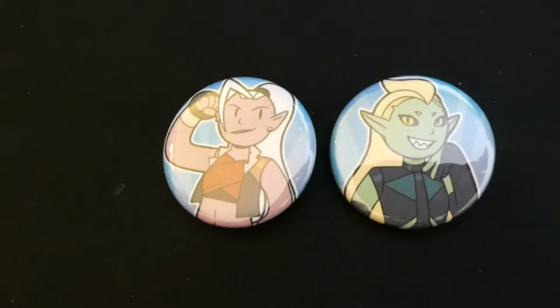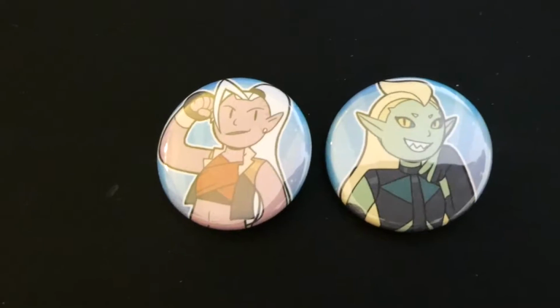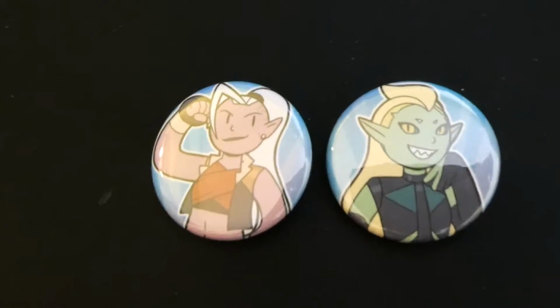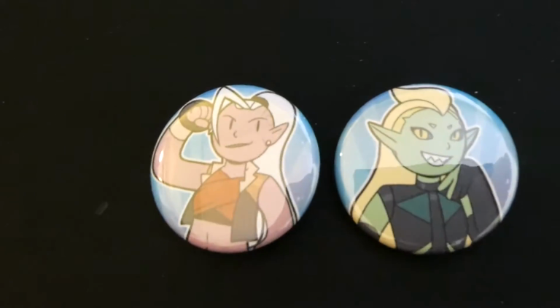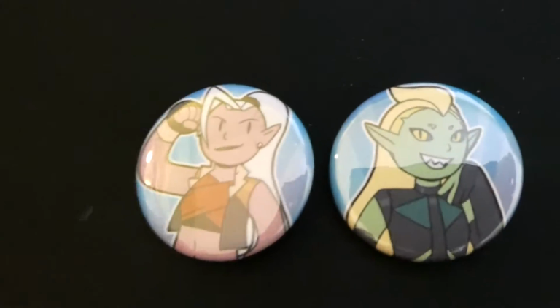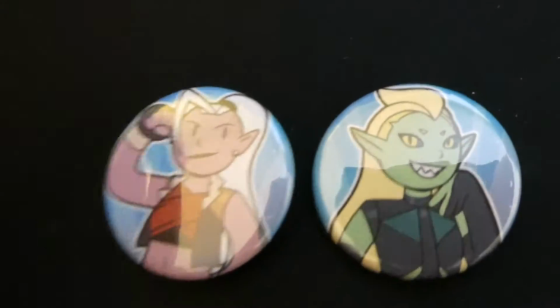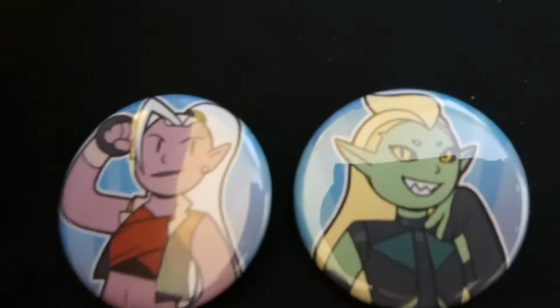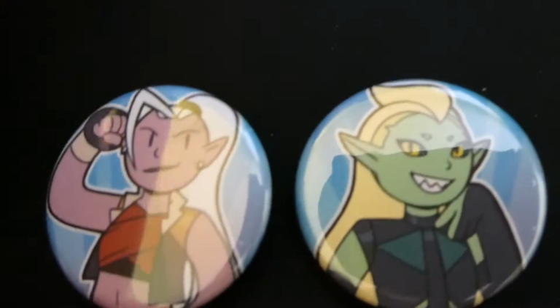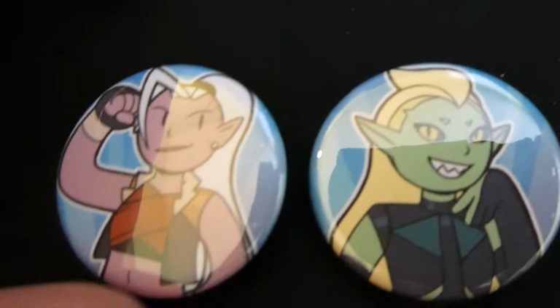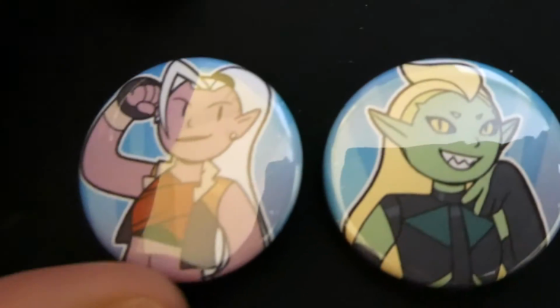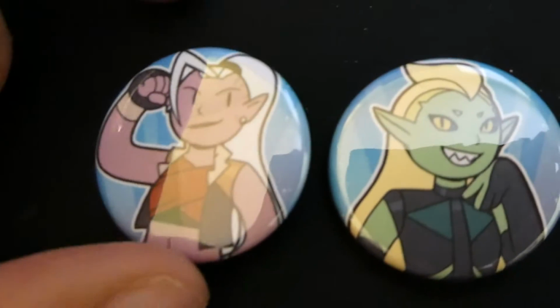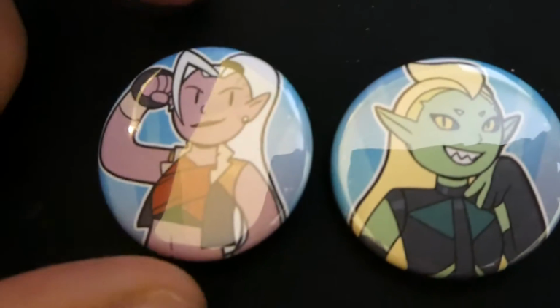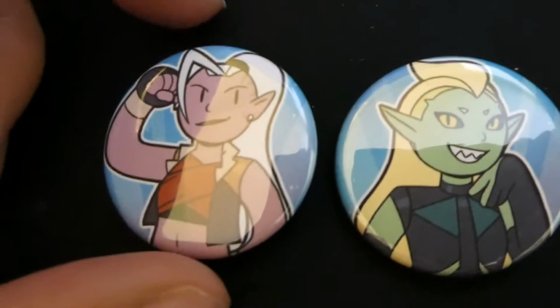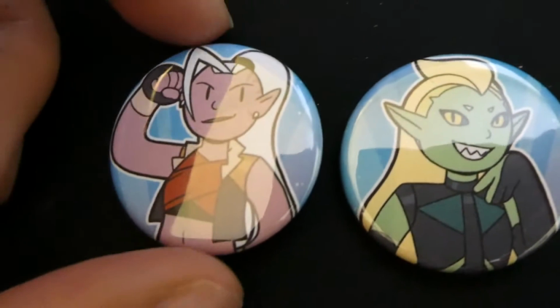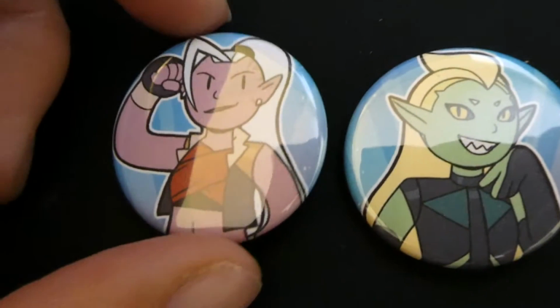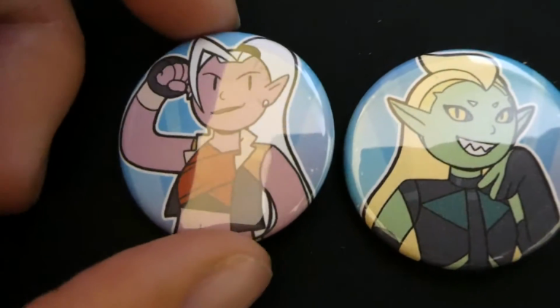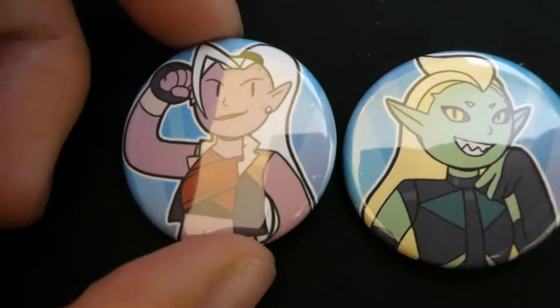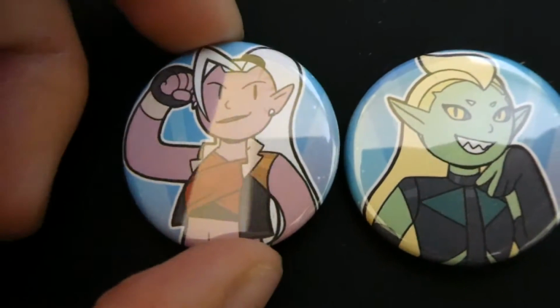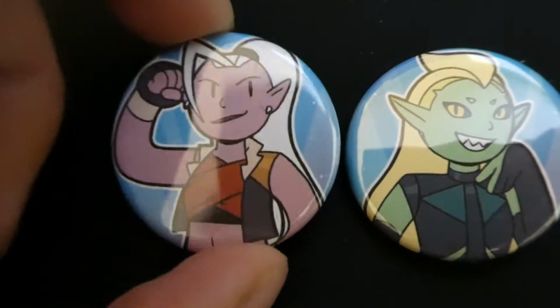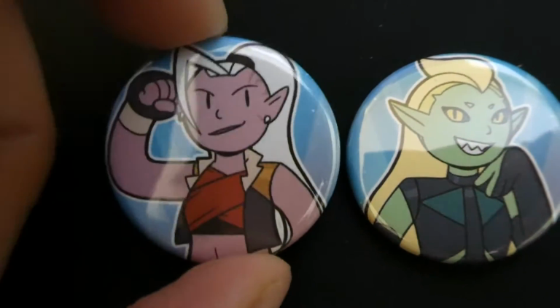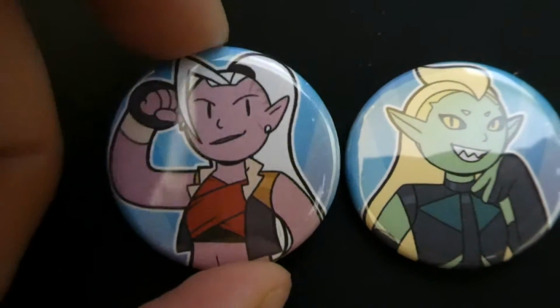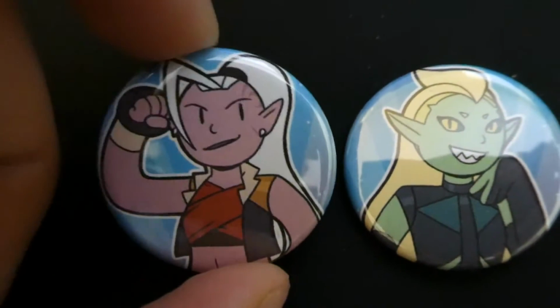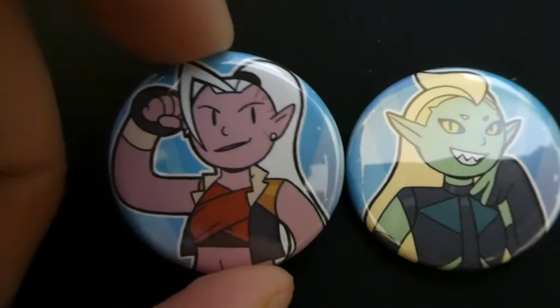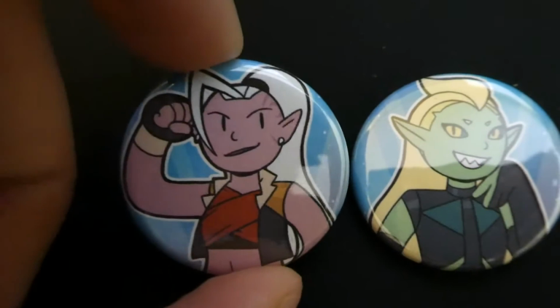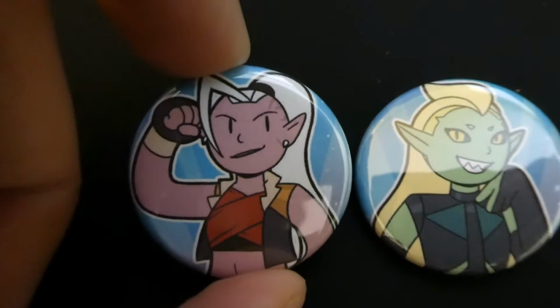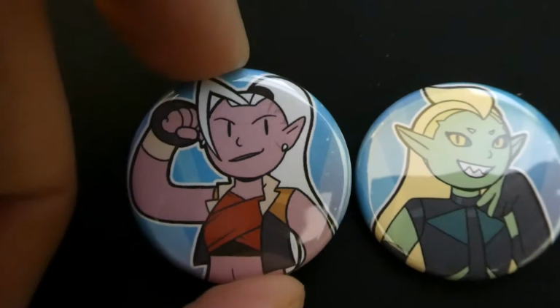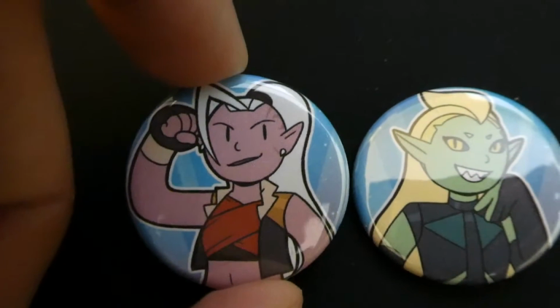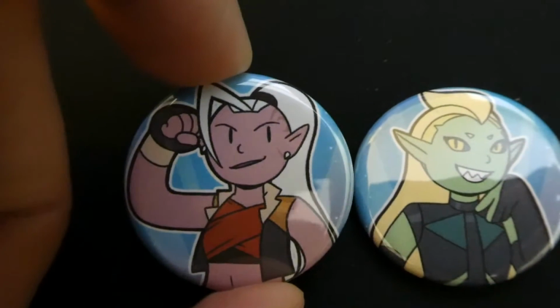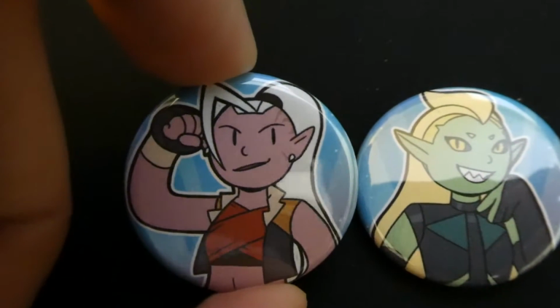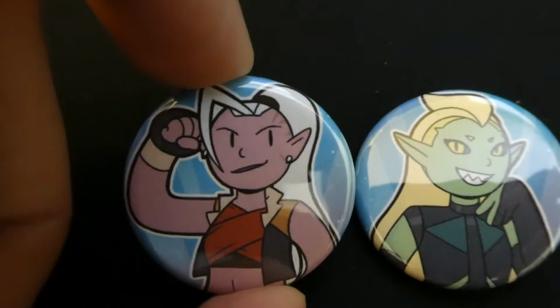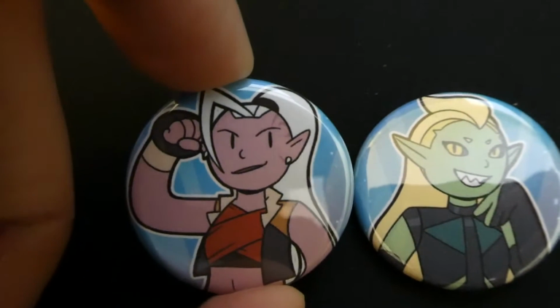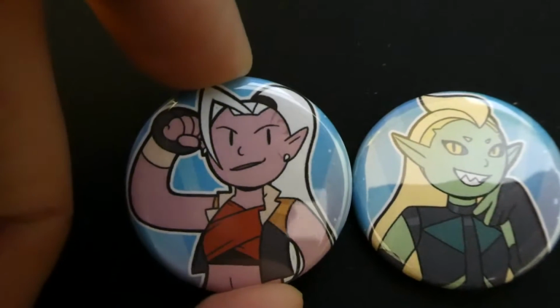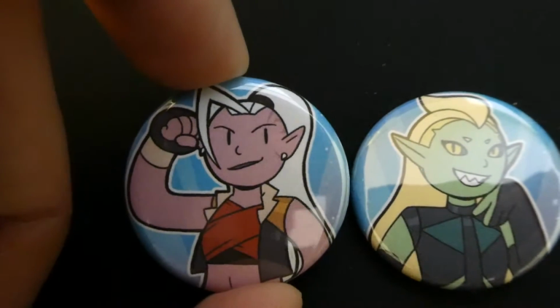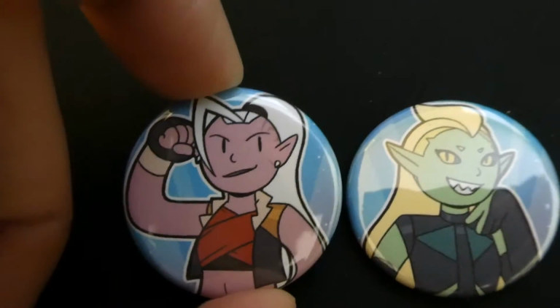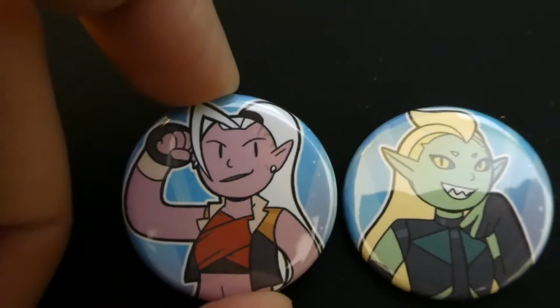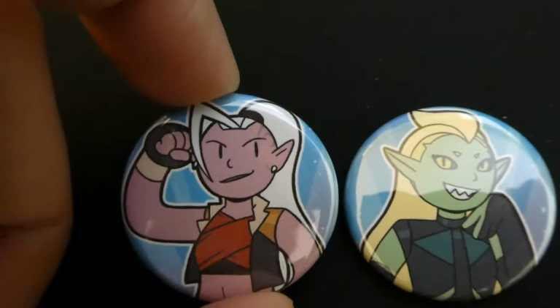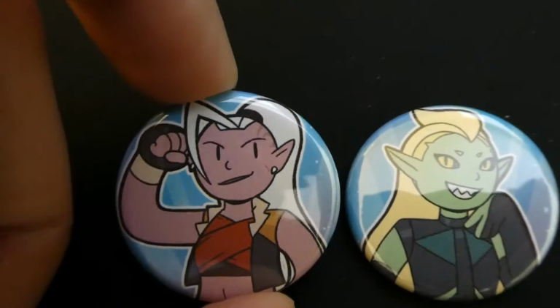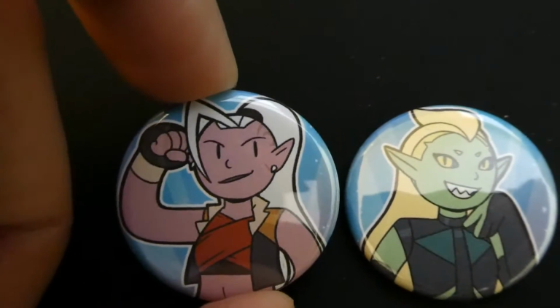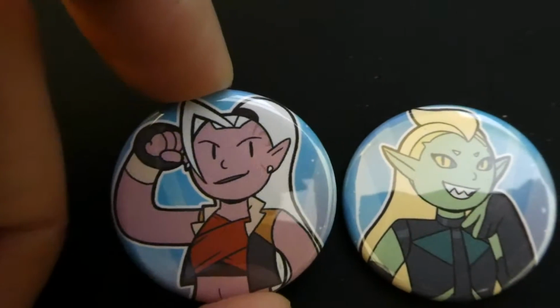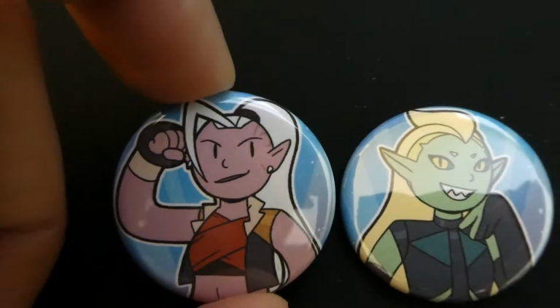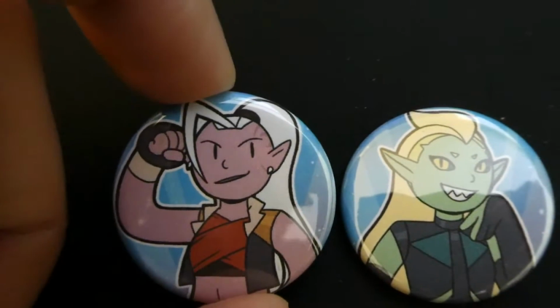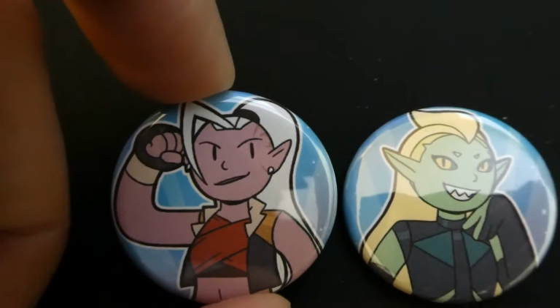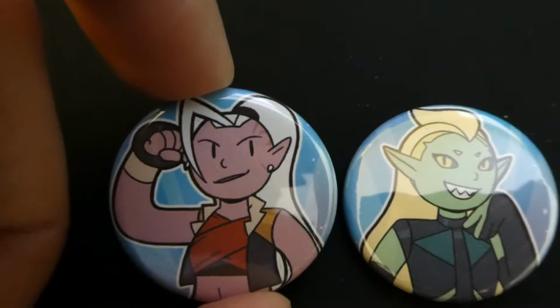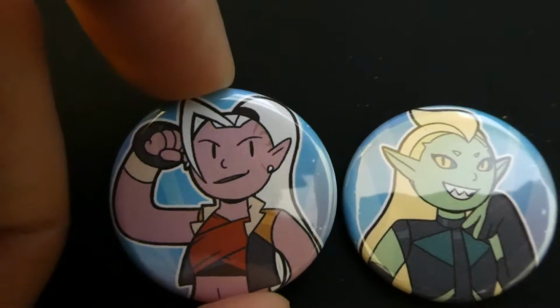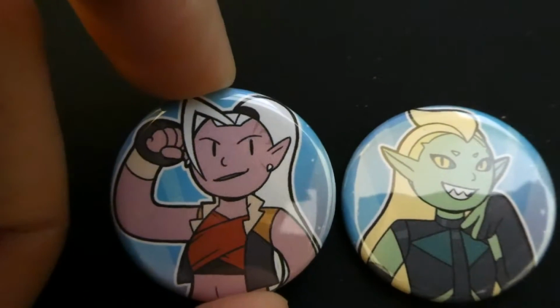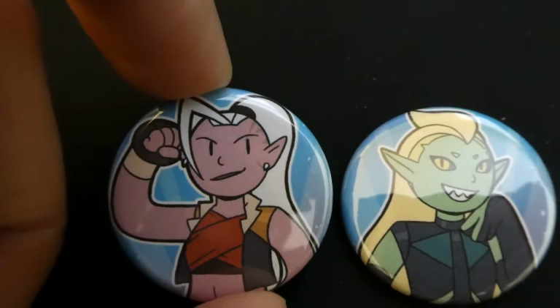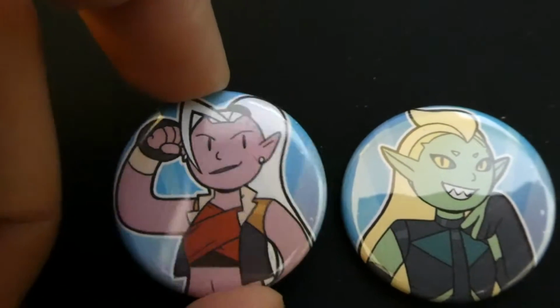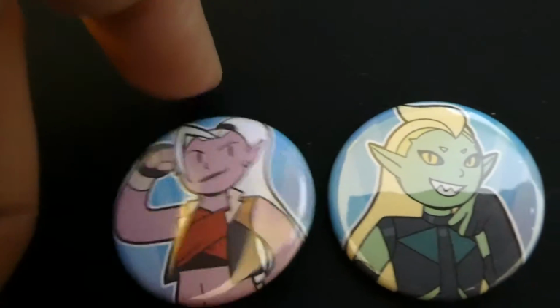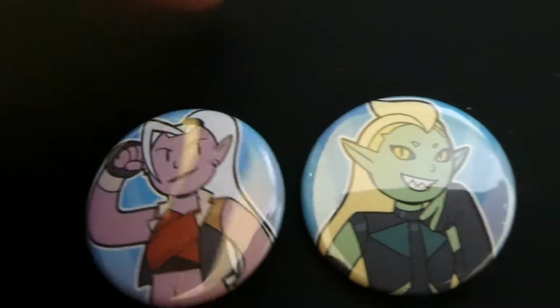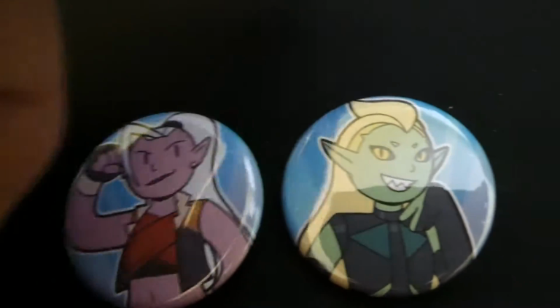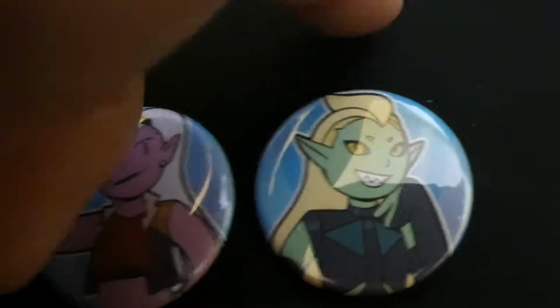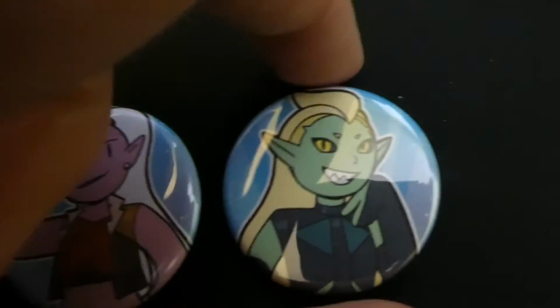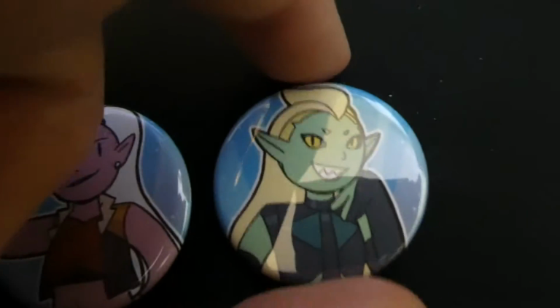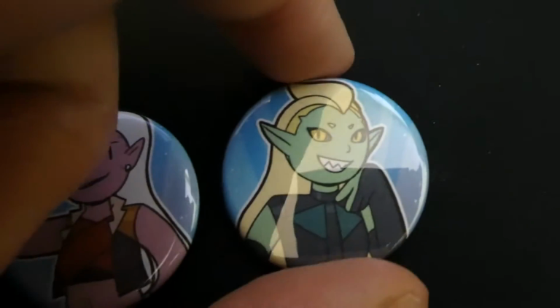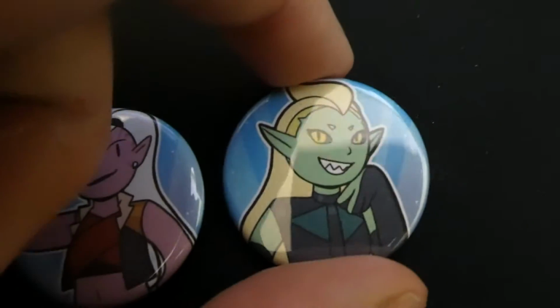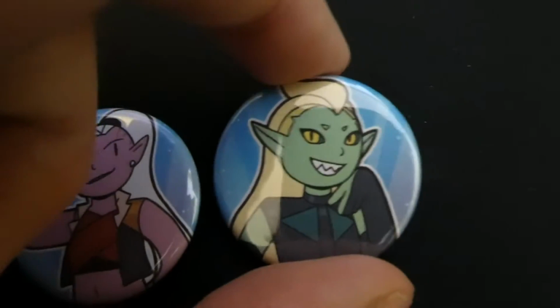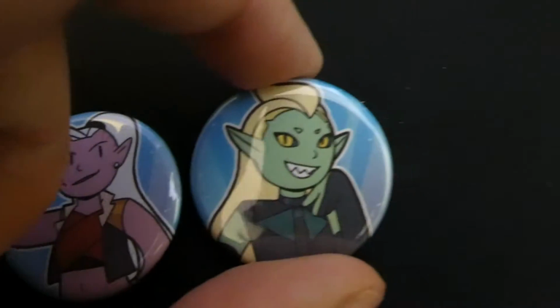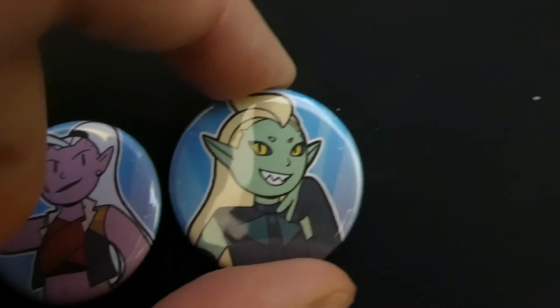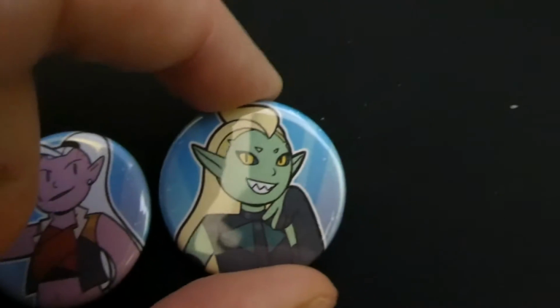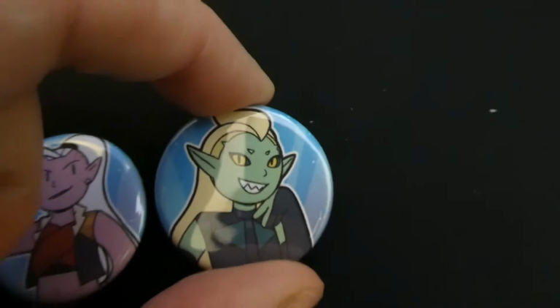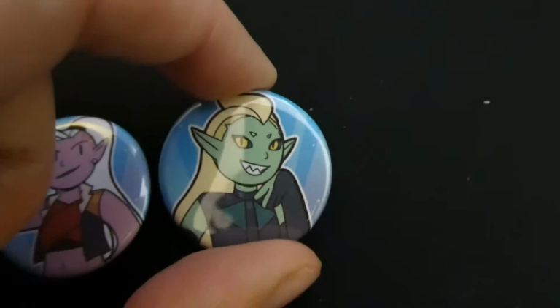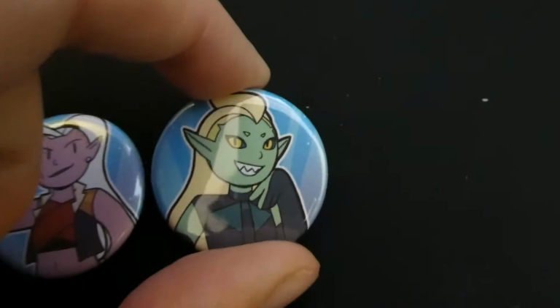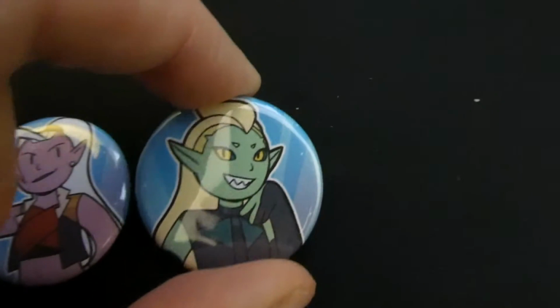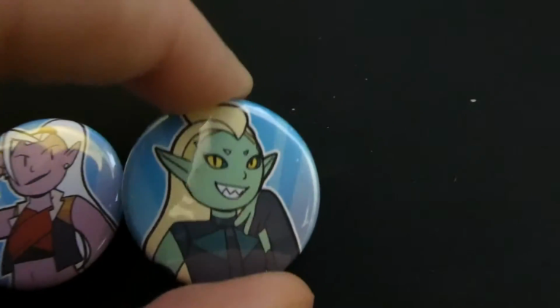I also just finished drawing two new designs for my She-Ra button set. I did Huntara and Double Trouble.